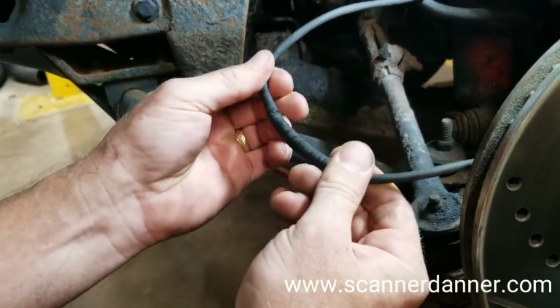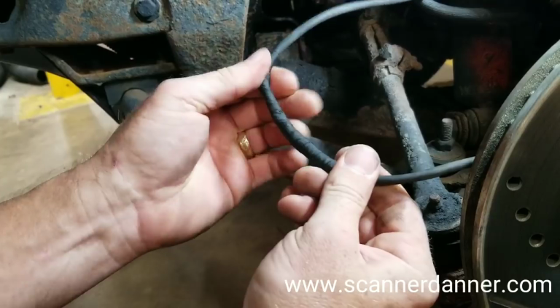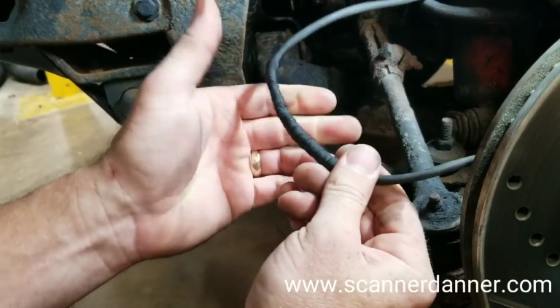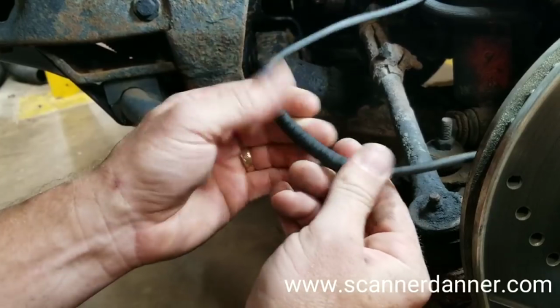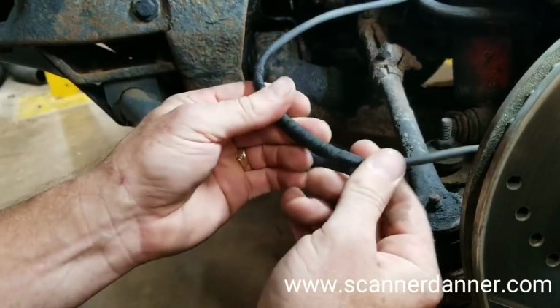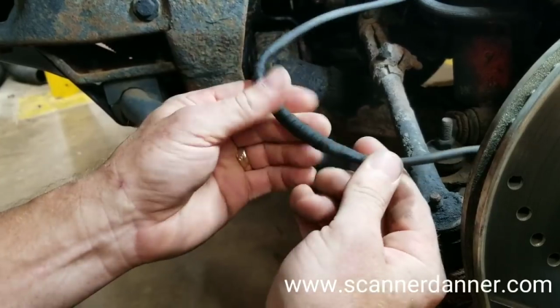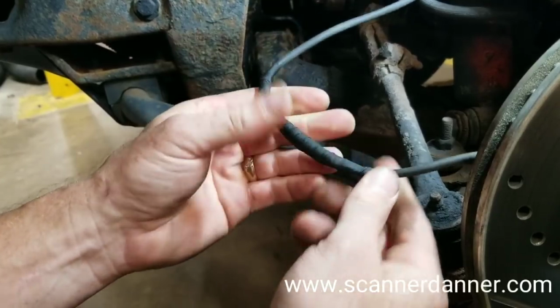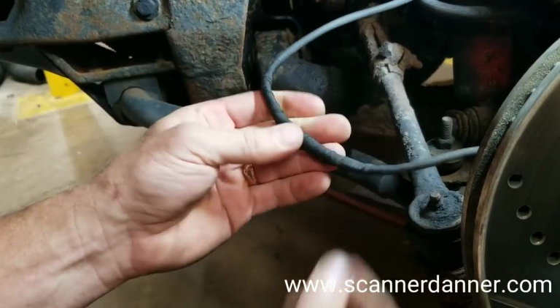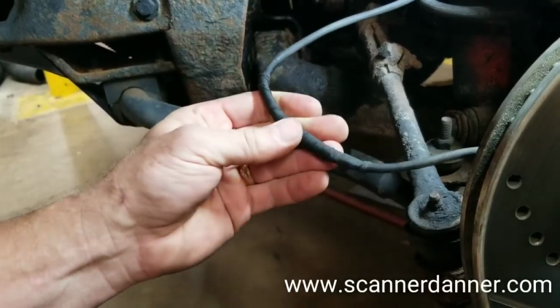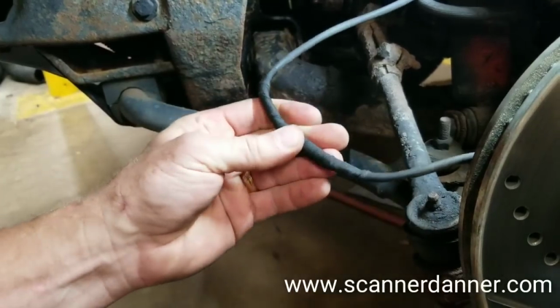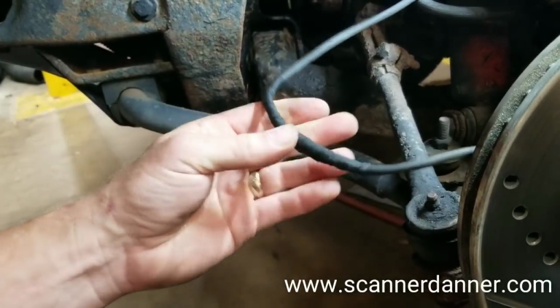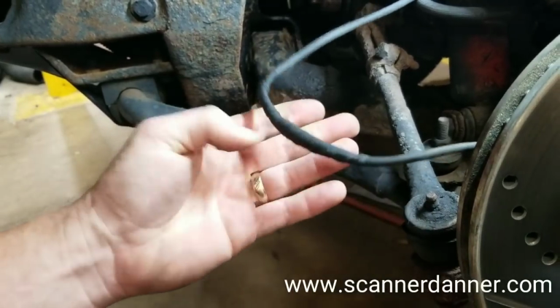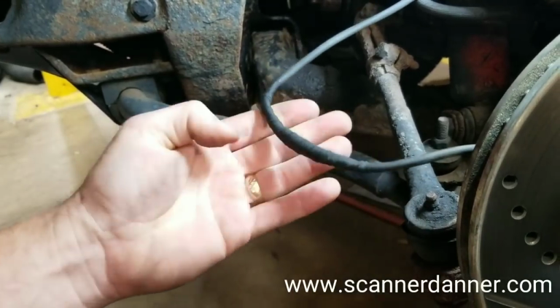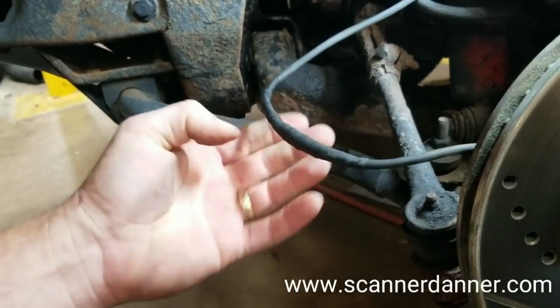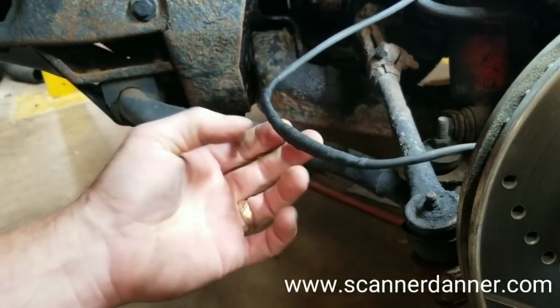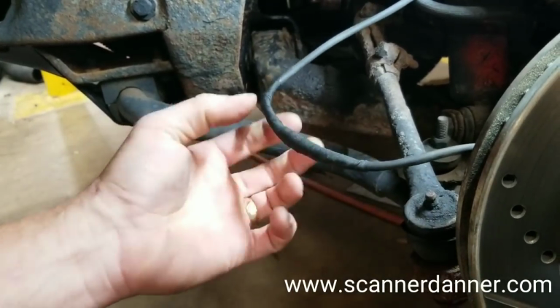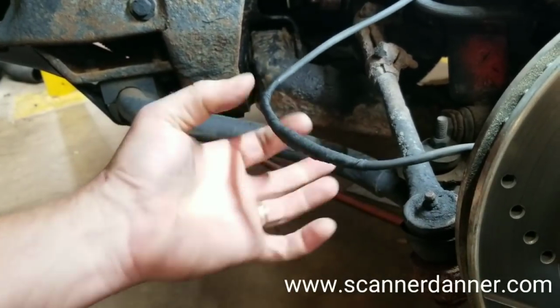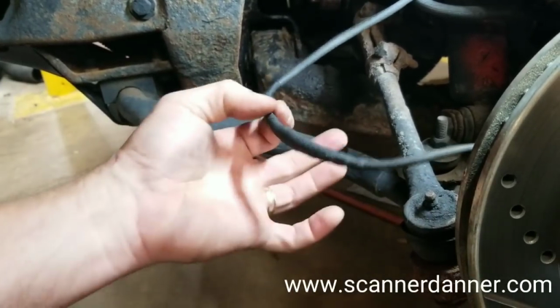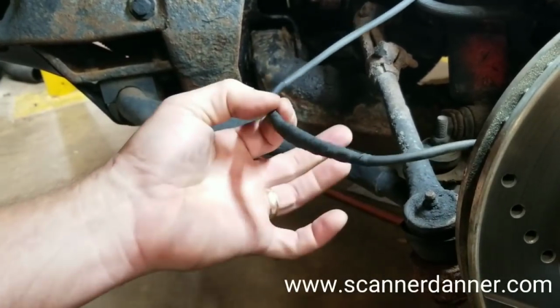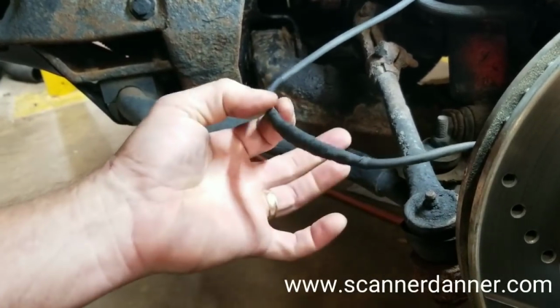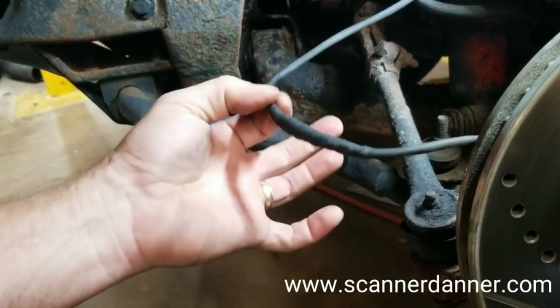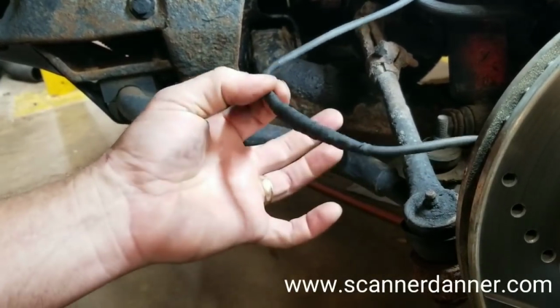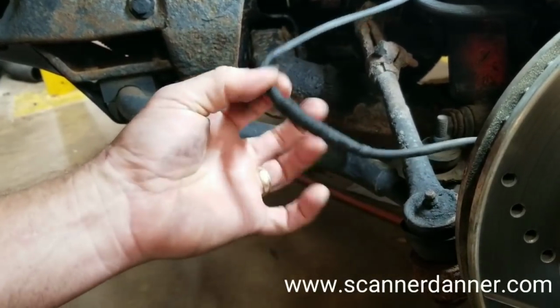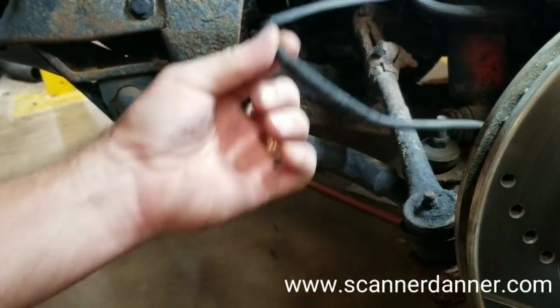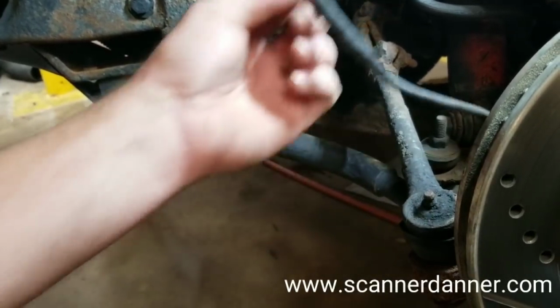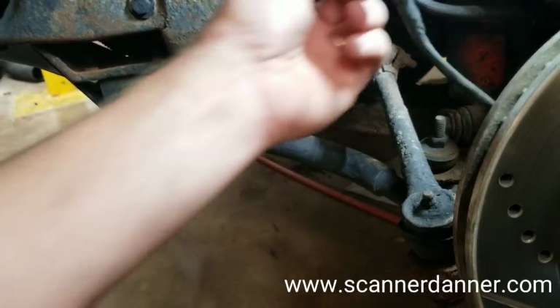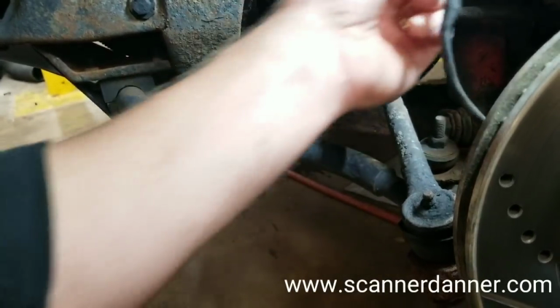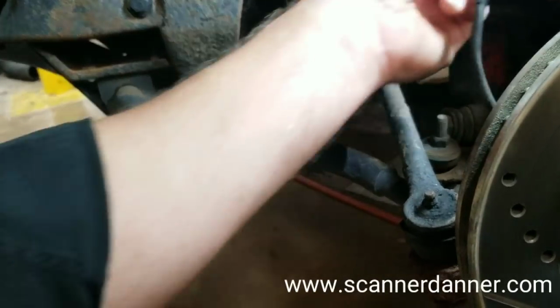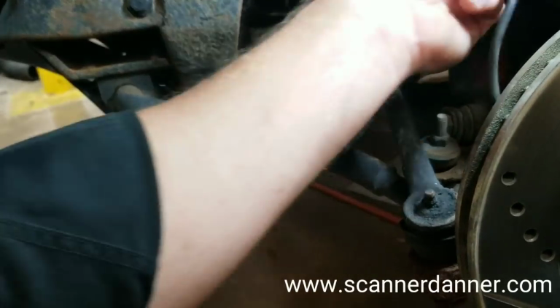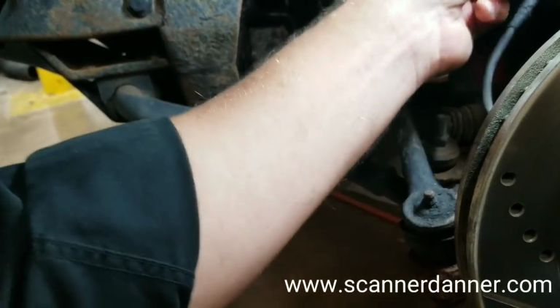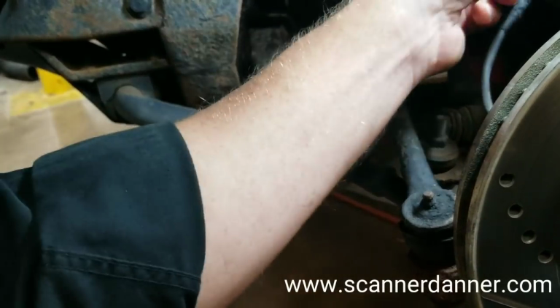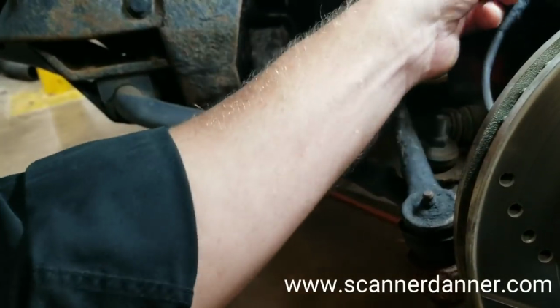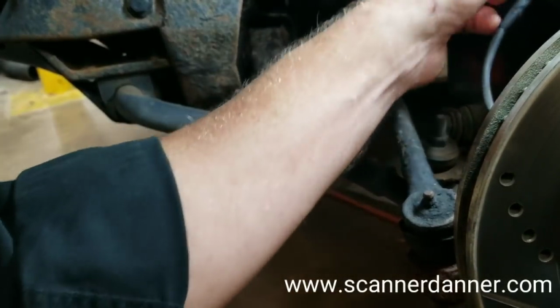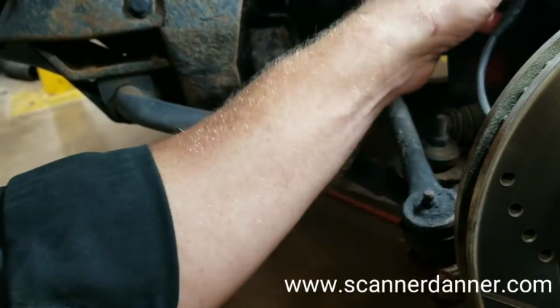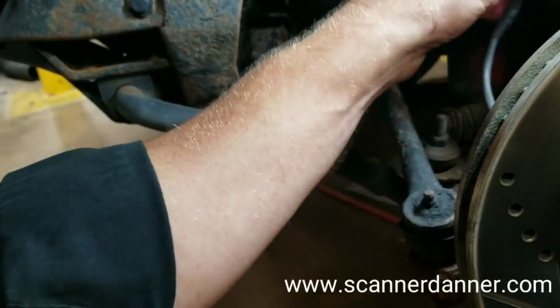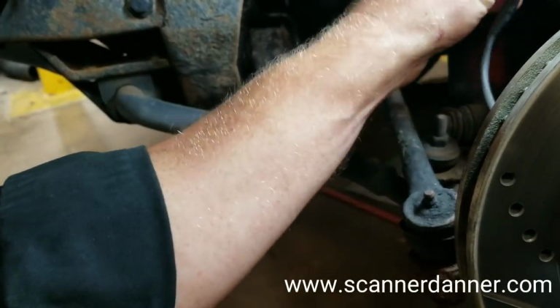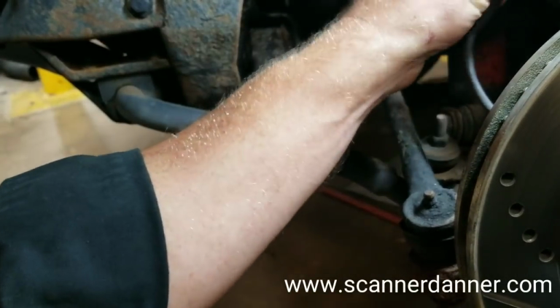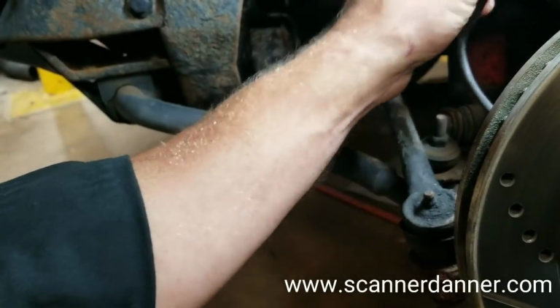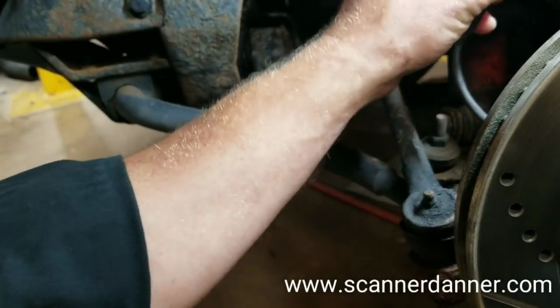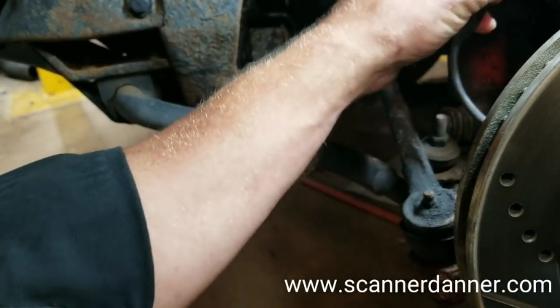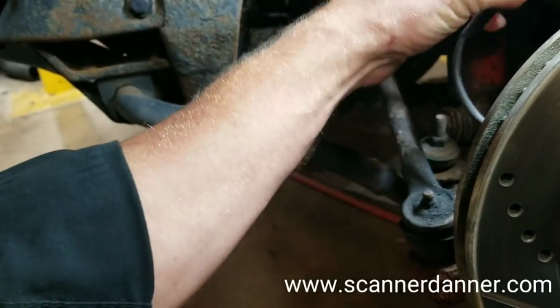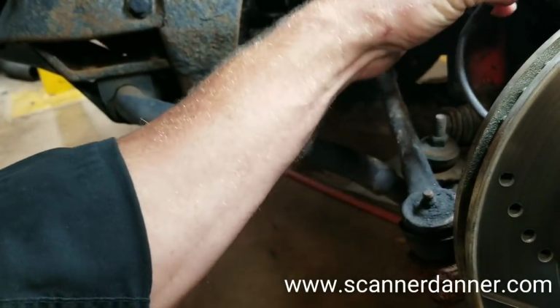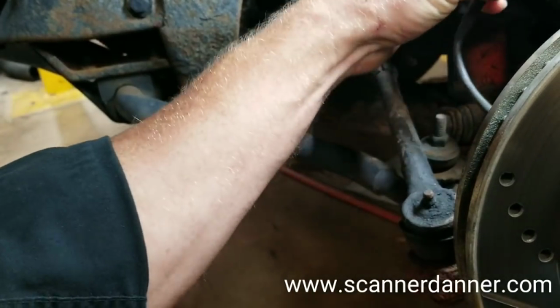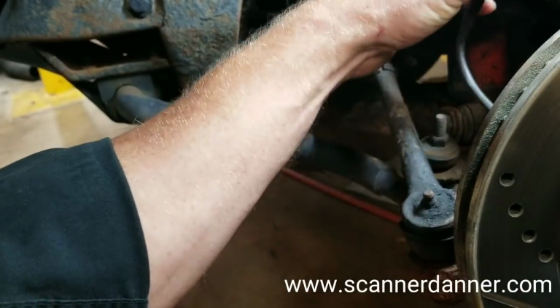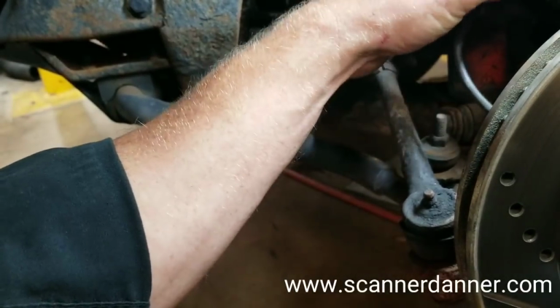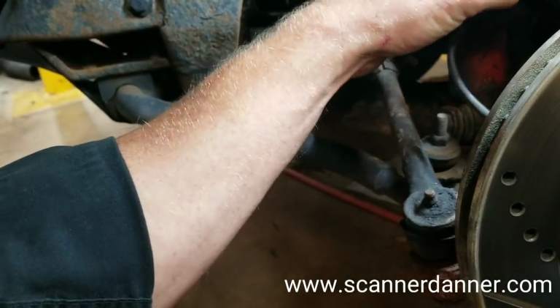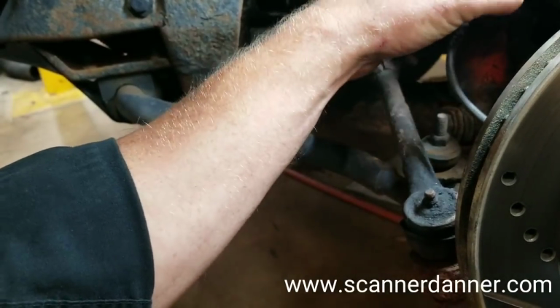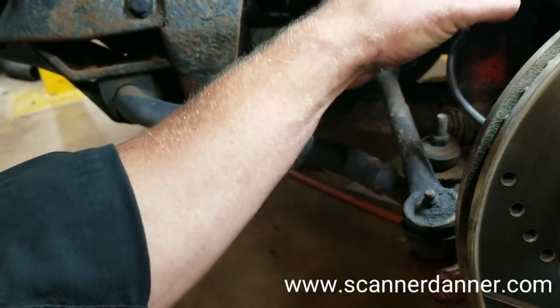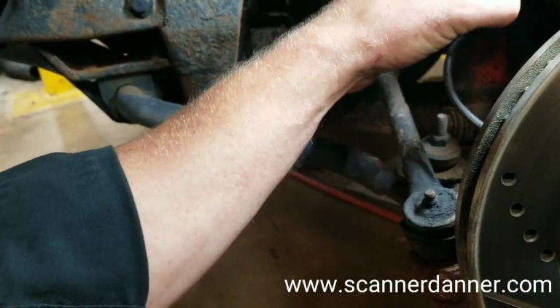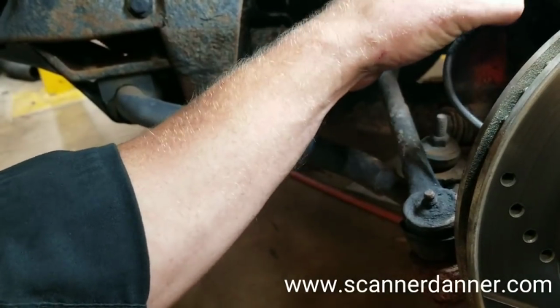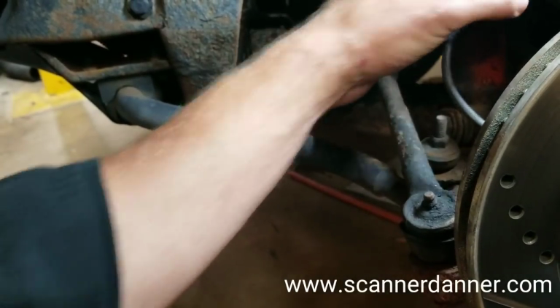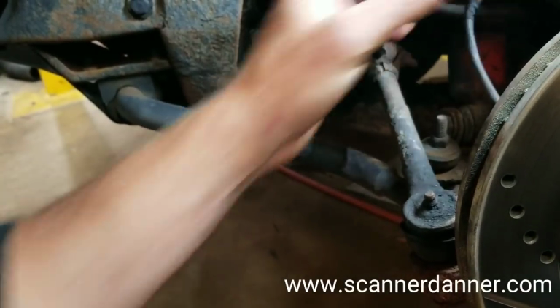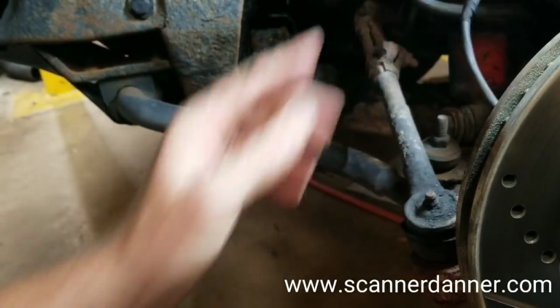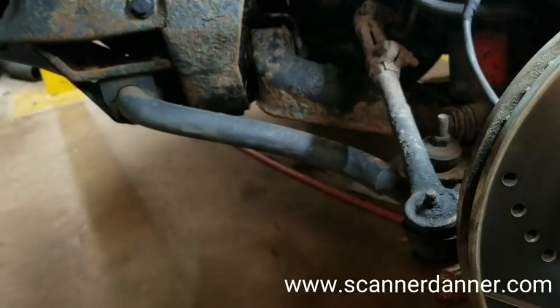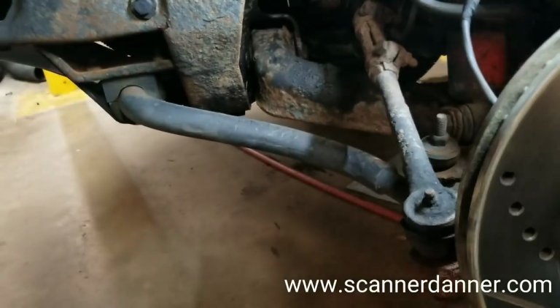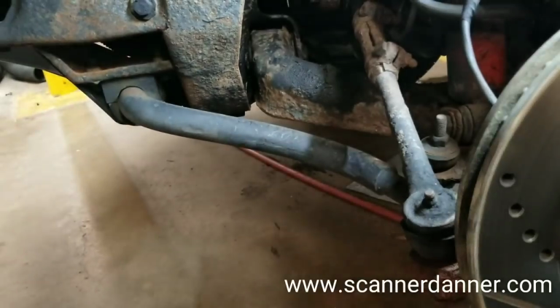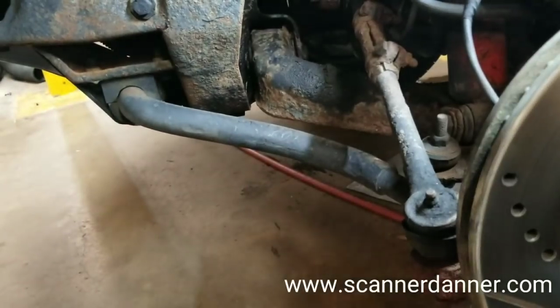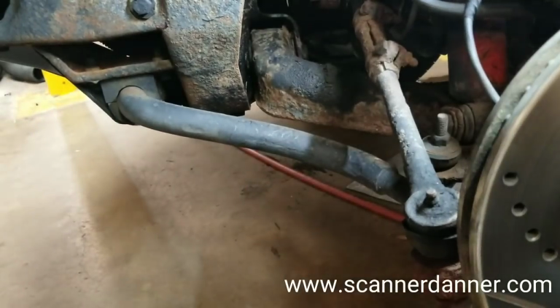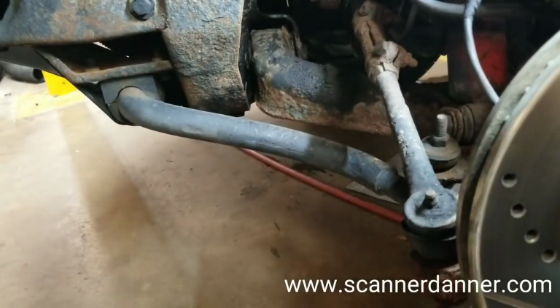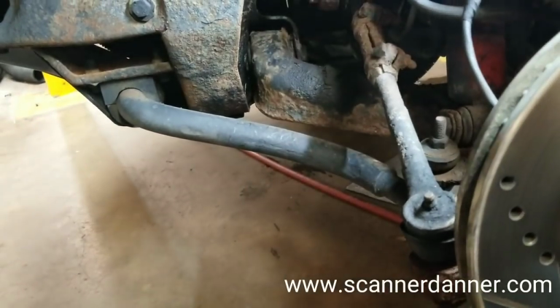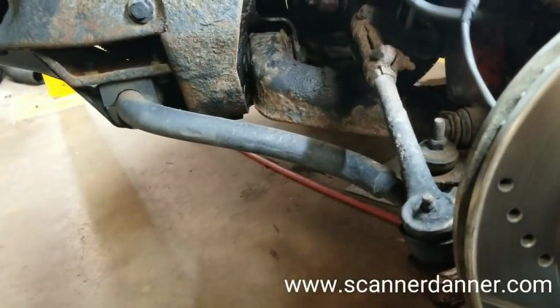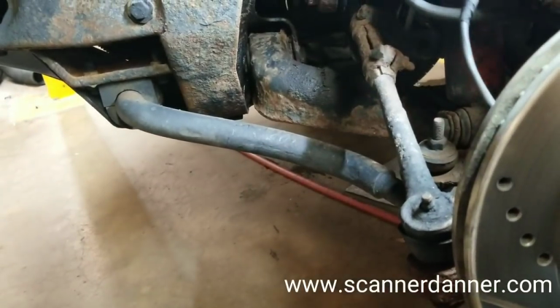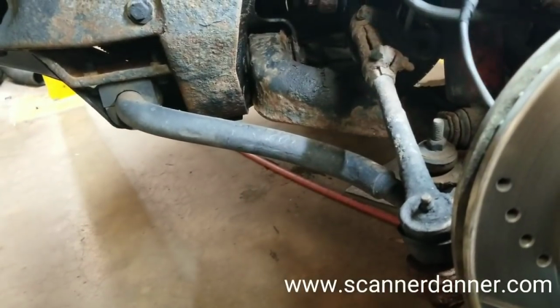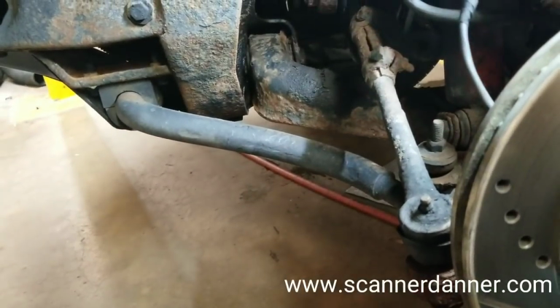Alright, I like that fix. Now get your bracket back up on there and get this mounted up. We'll be good to go.